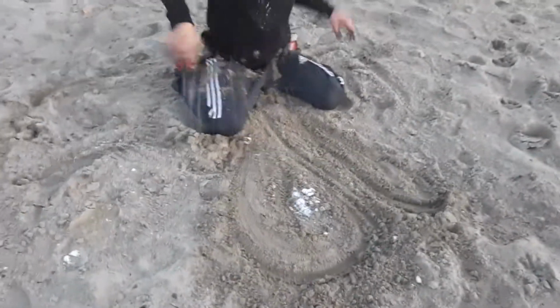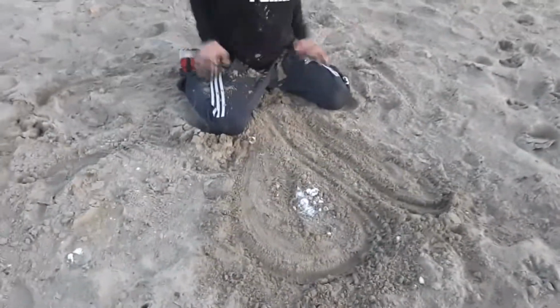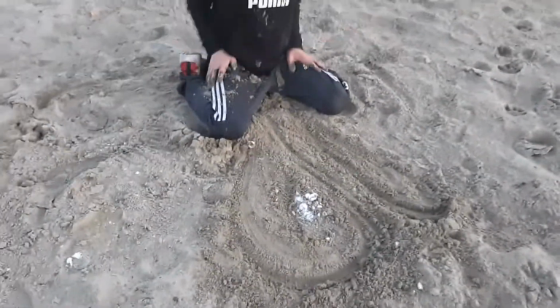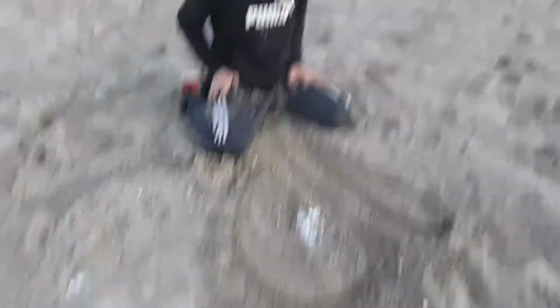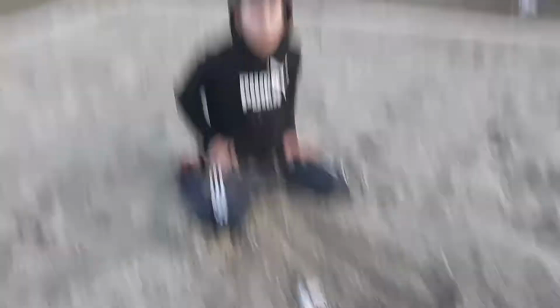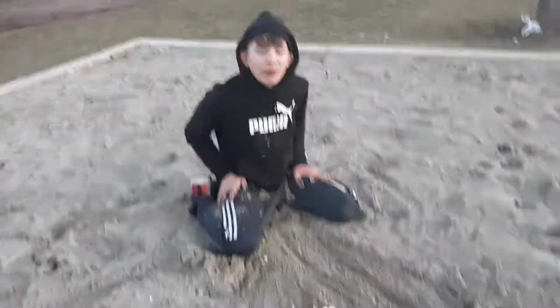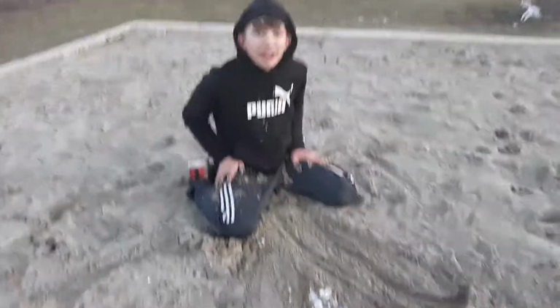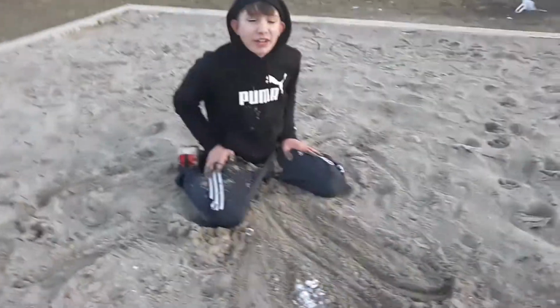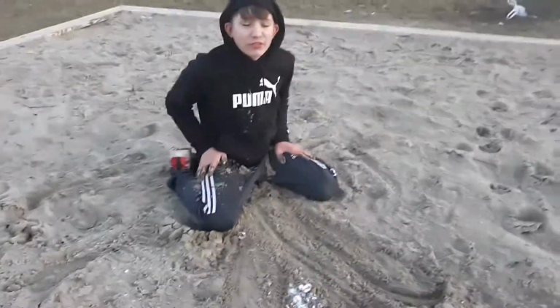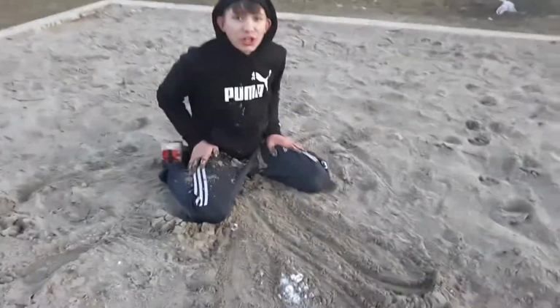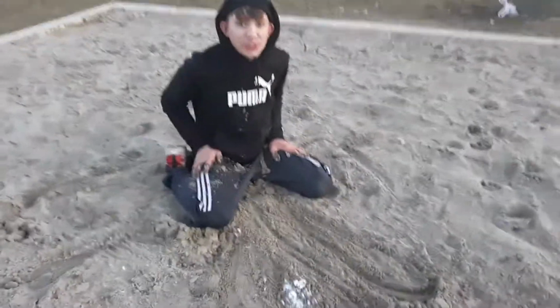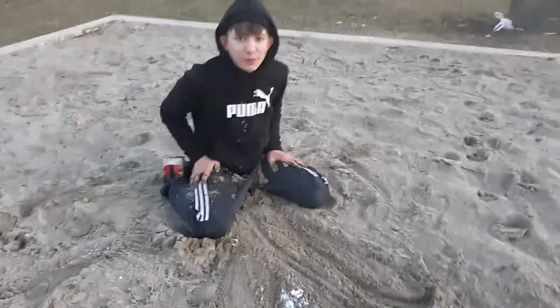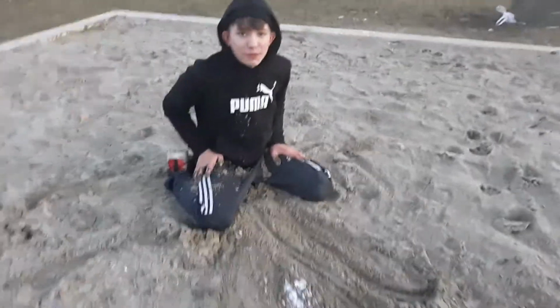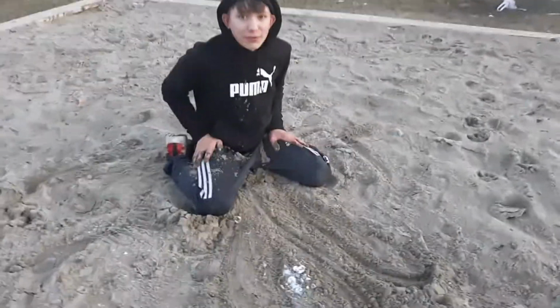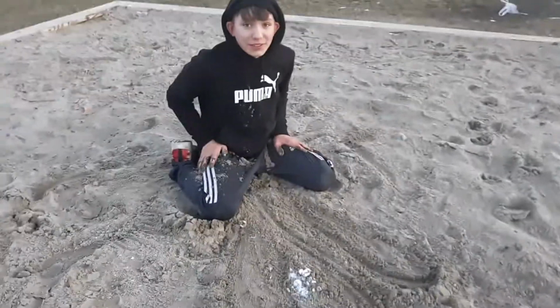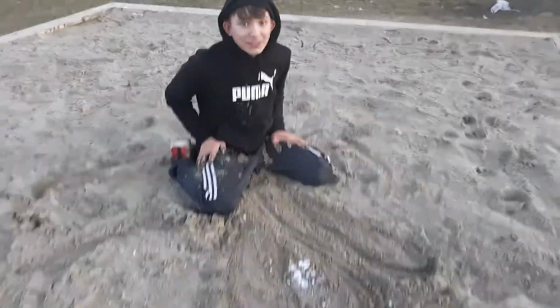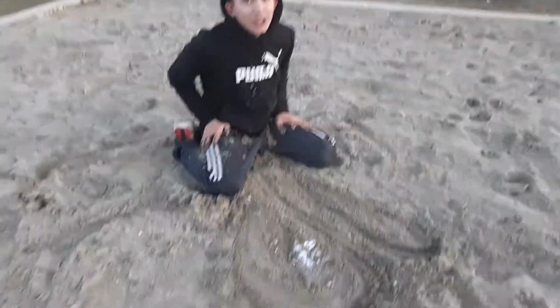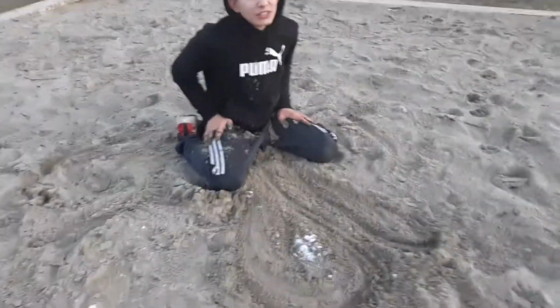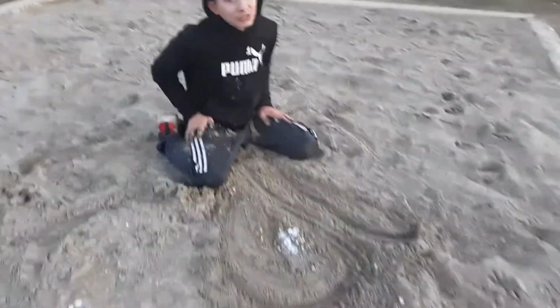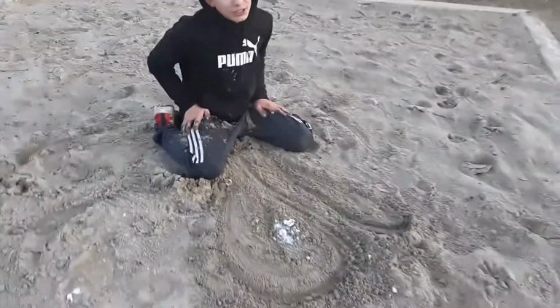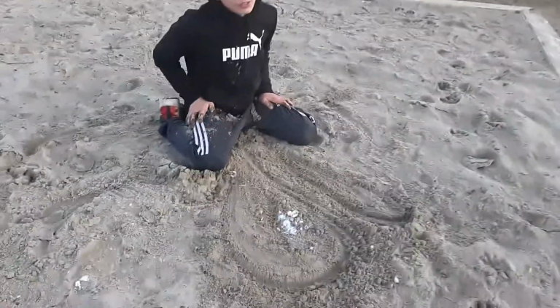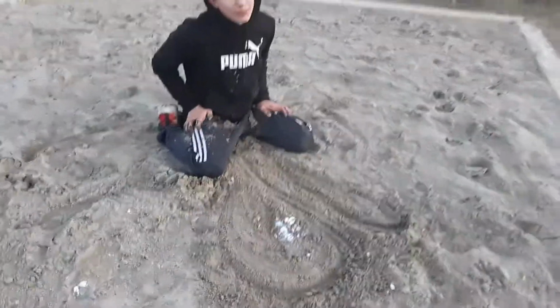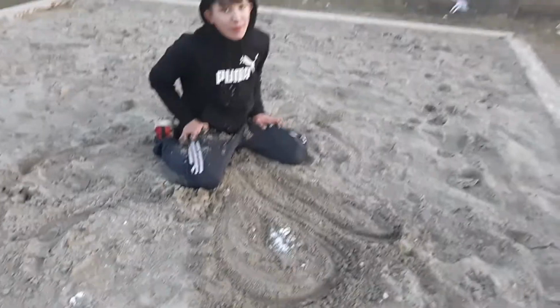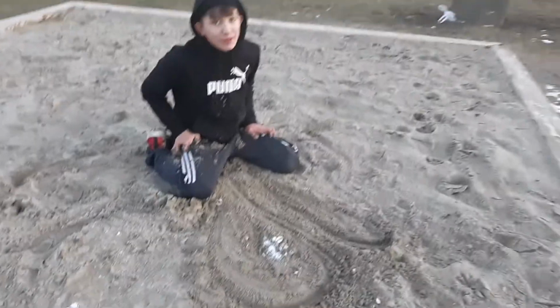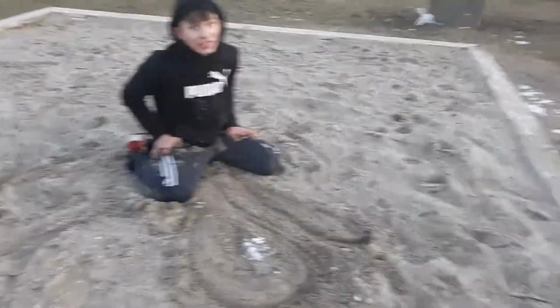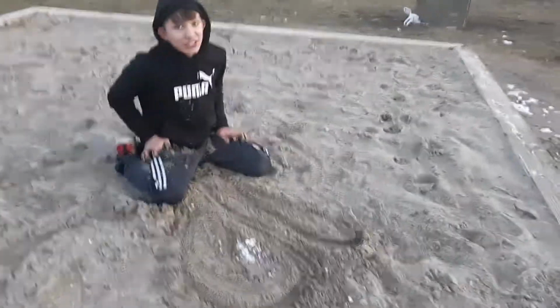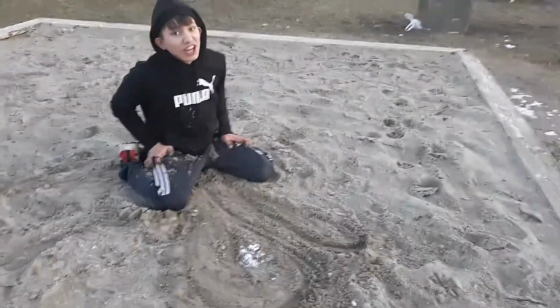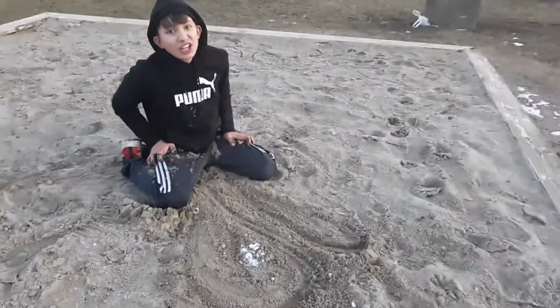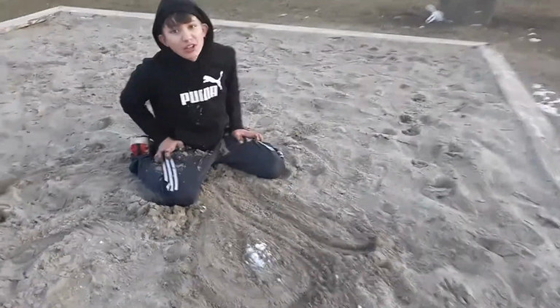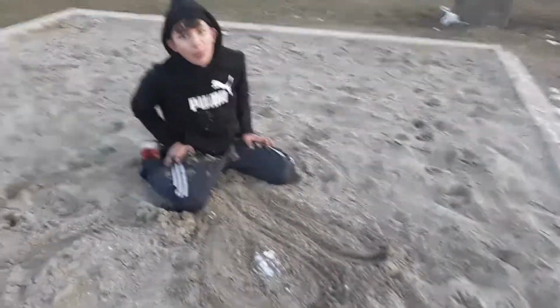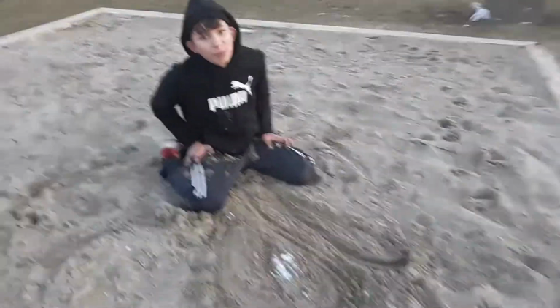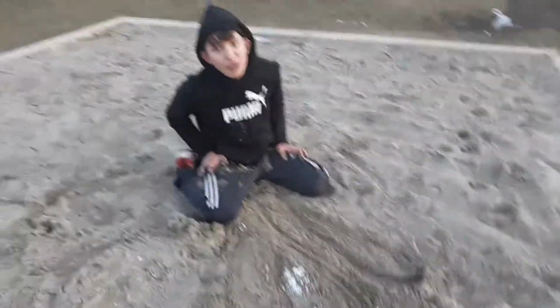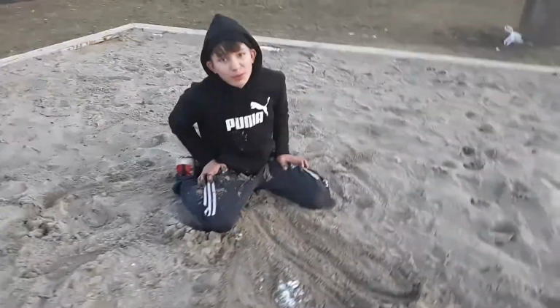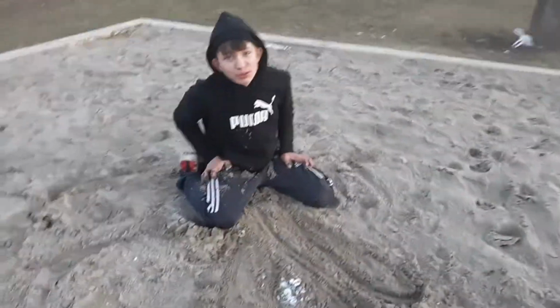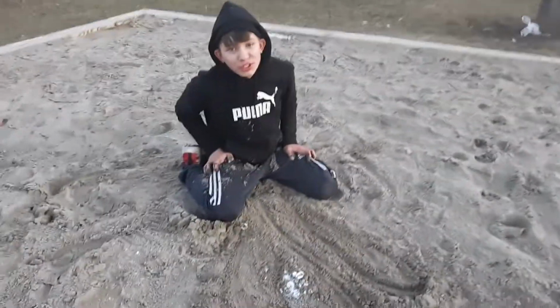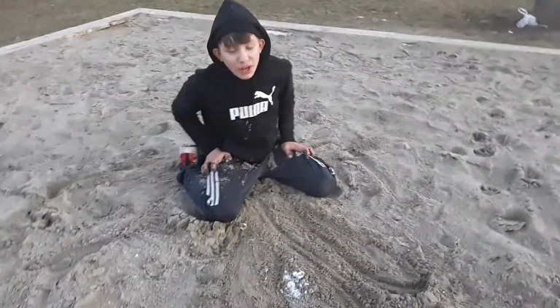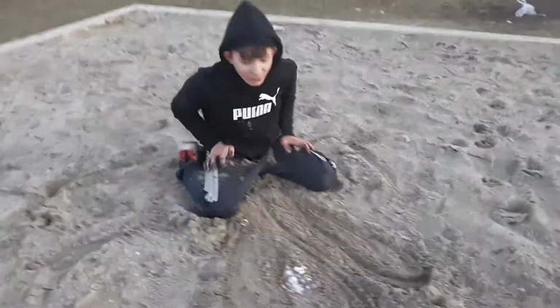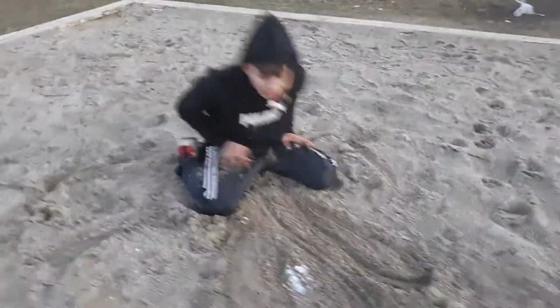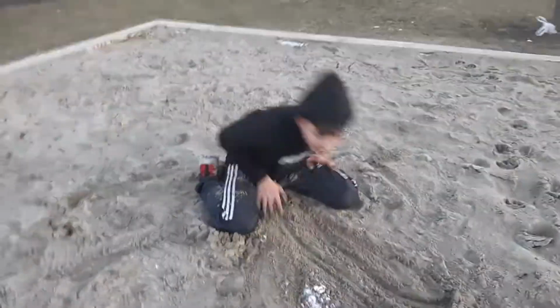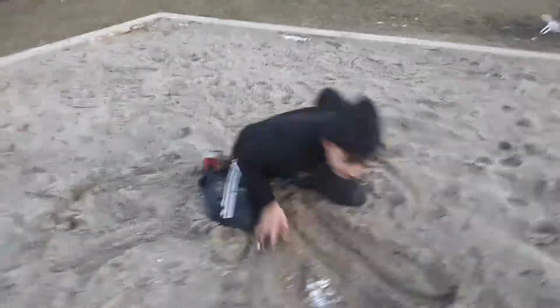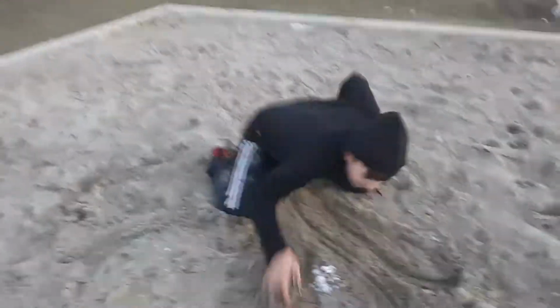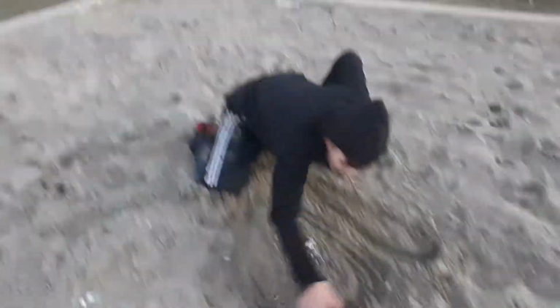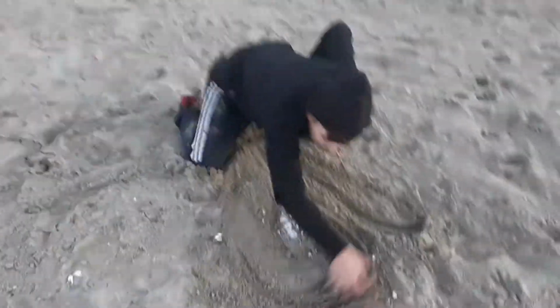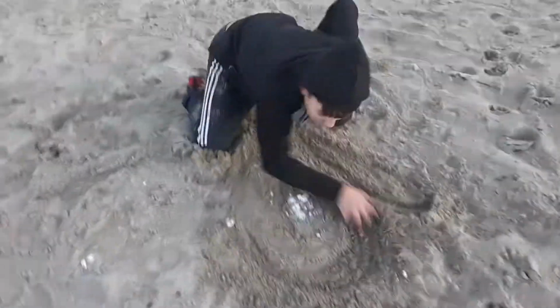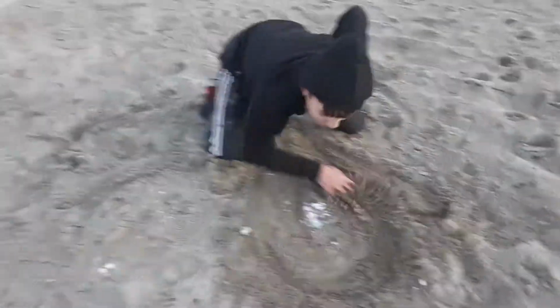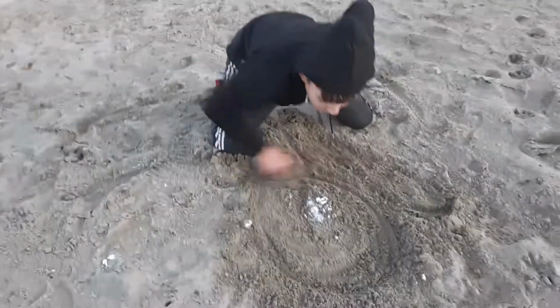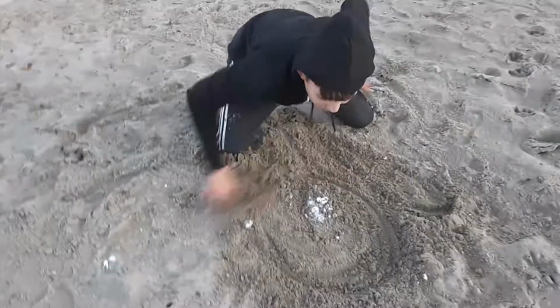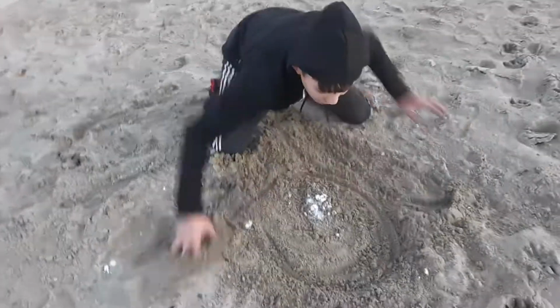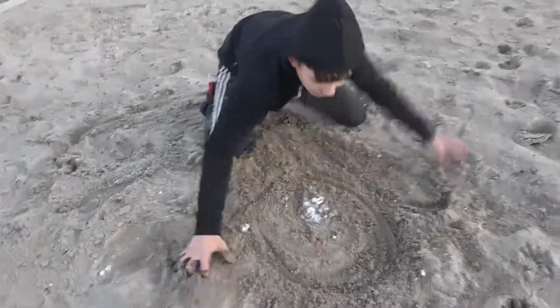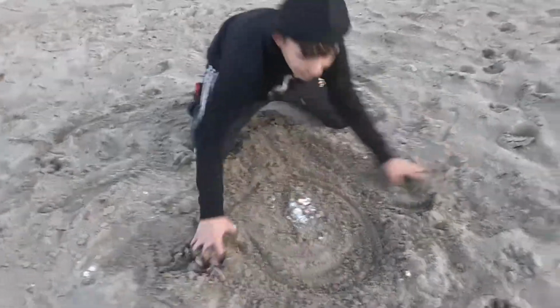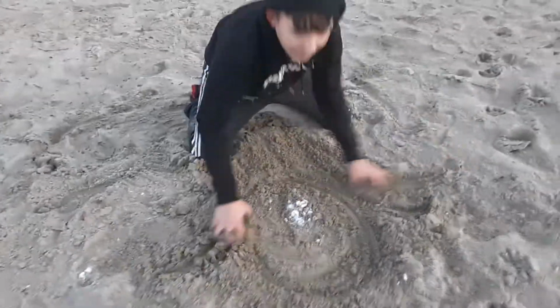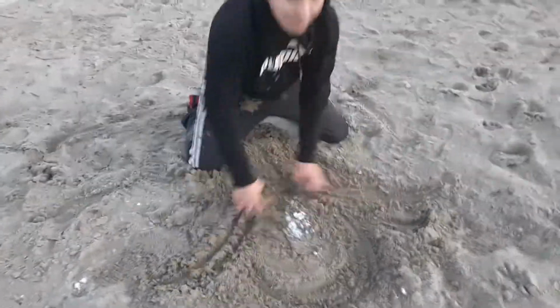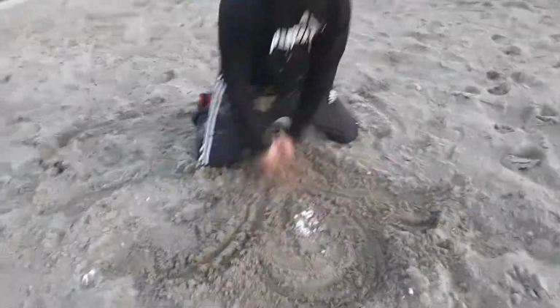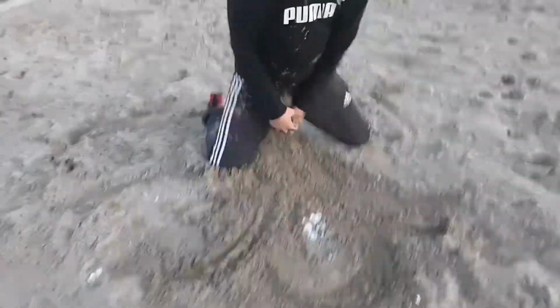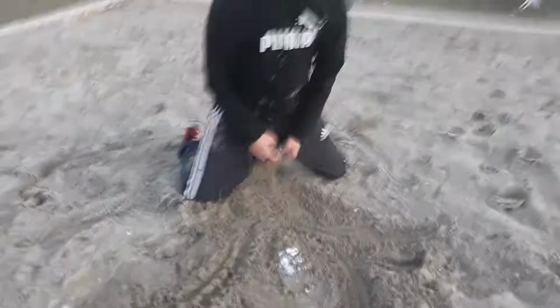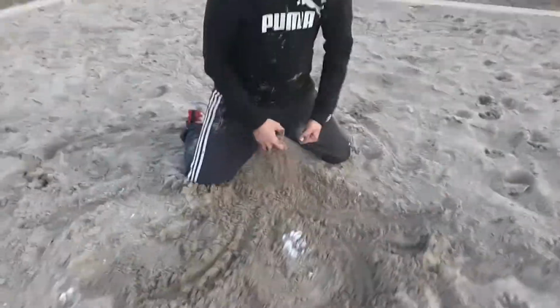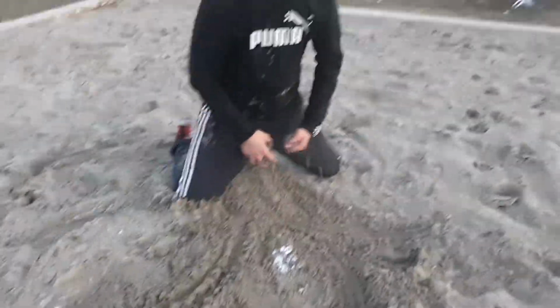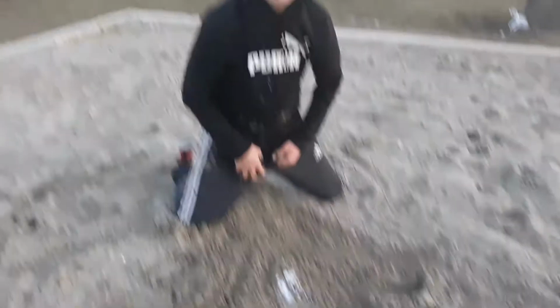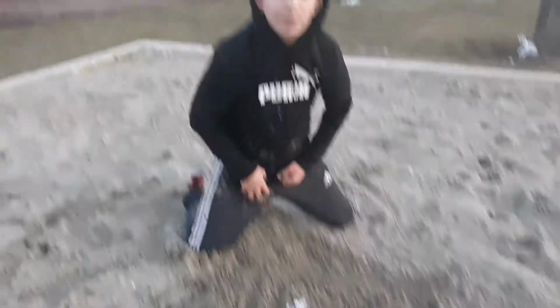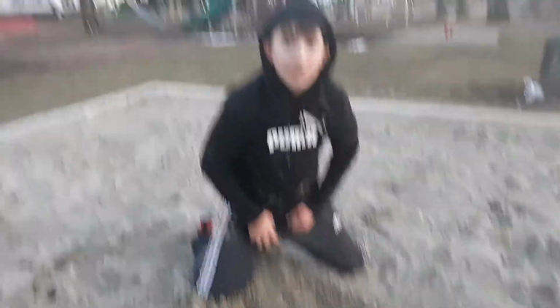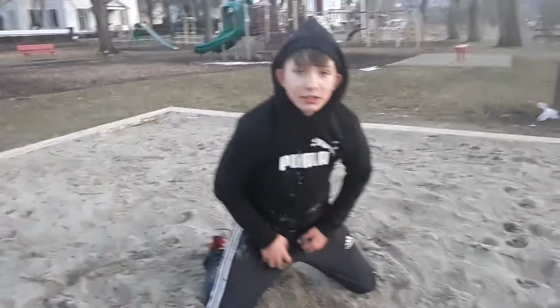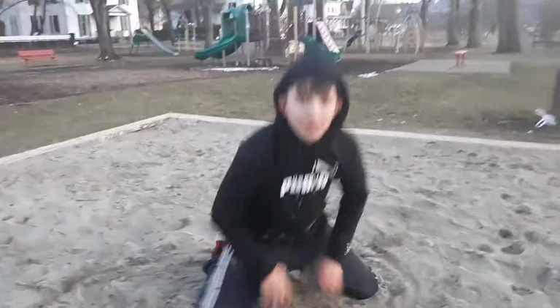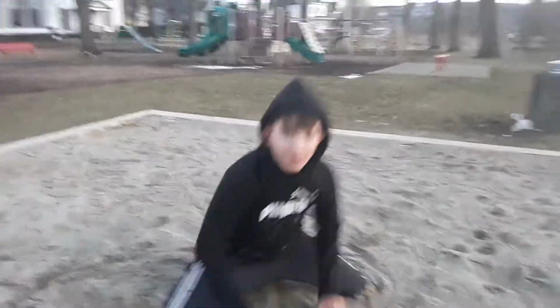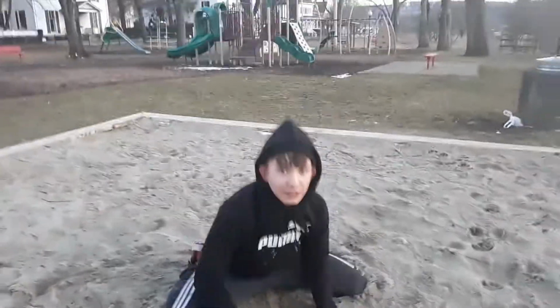You might get frostbite from this. So just remember kids, don't play with snow. You want to mix it around, kind of want to hump it a little bit.